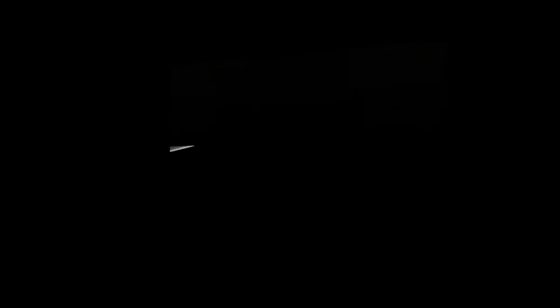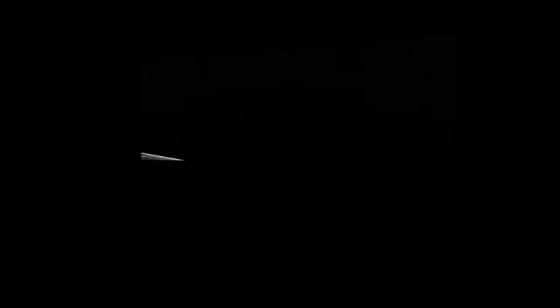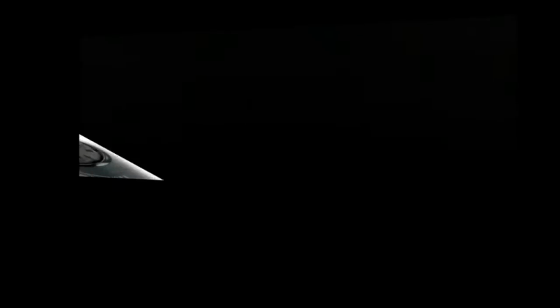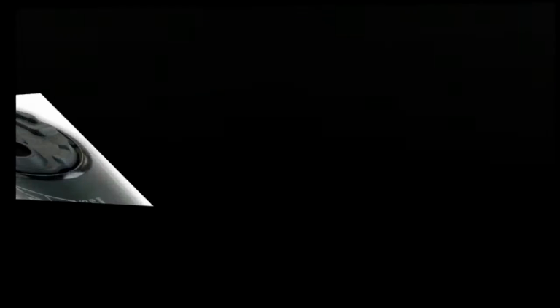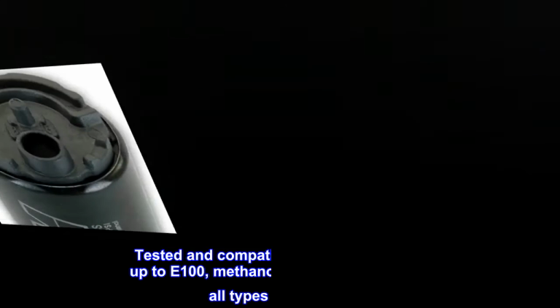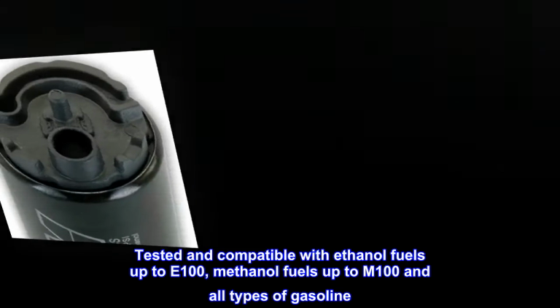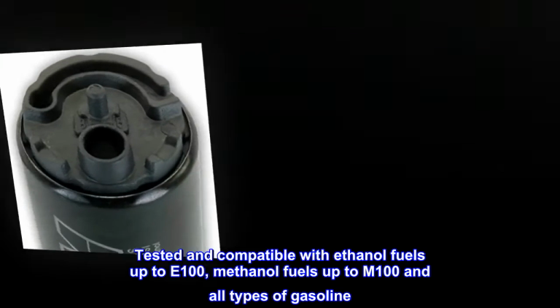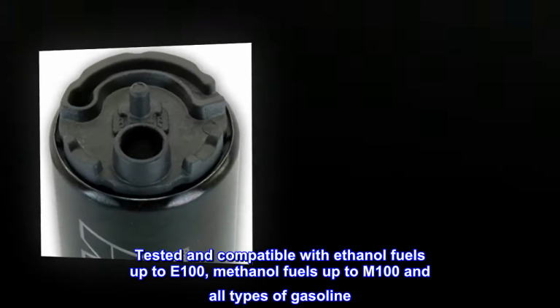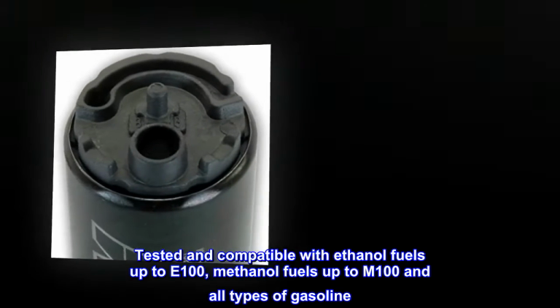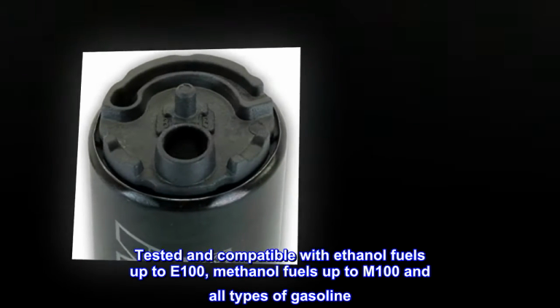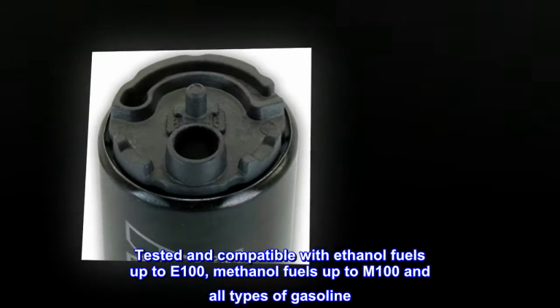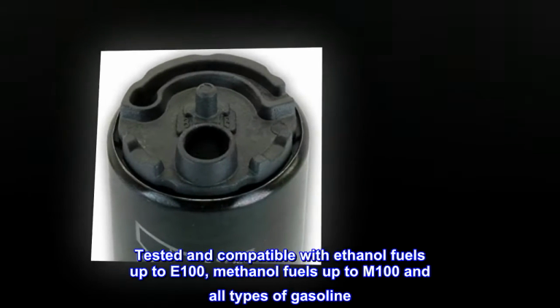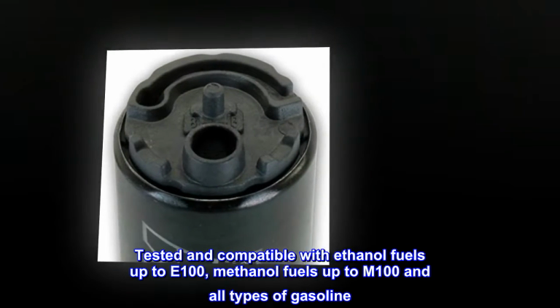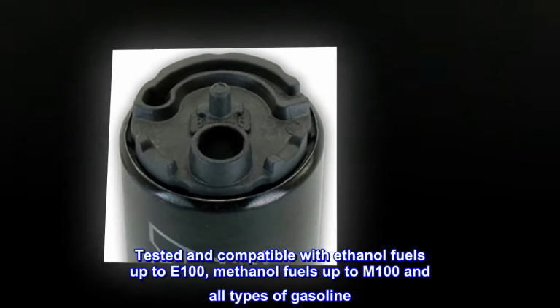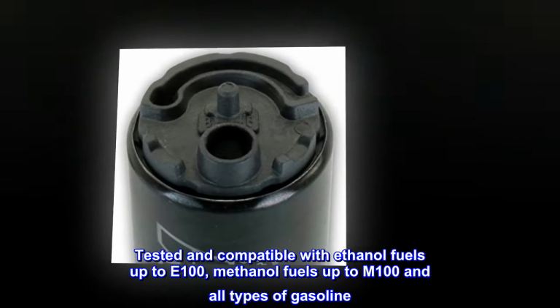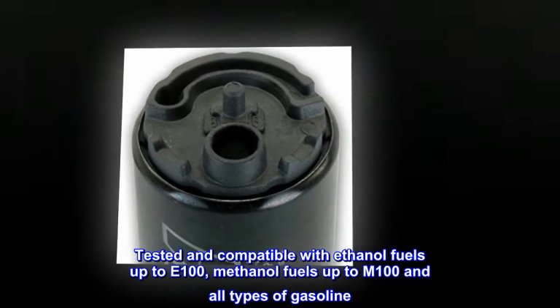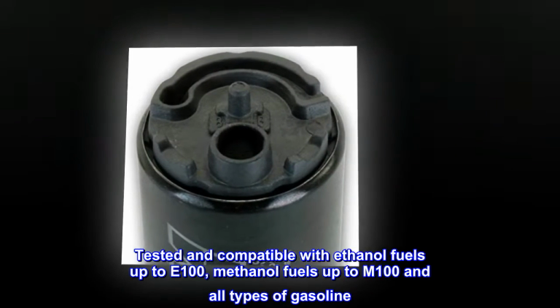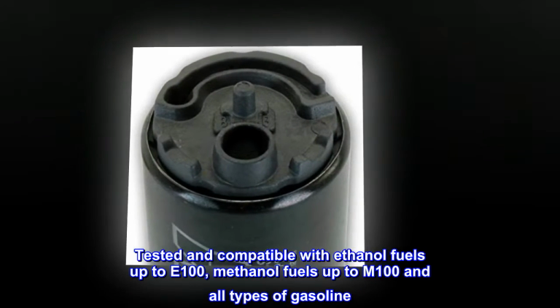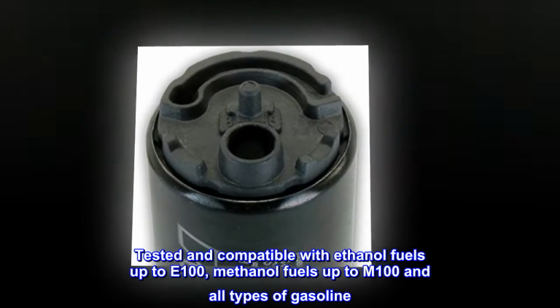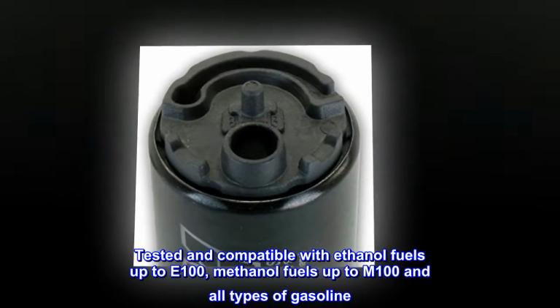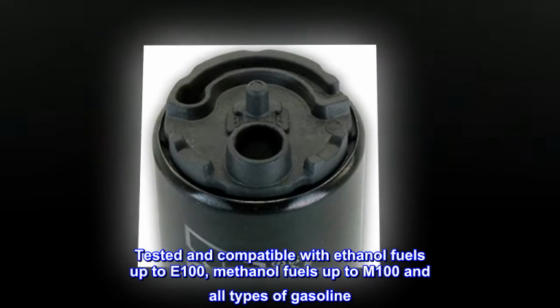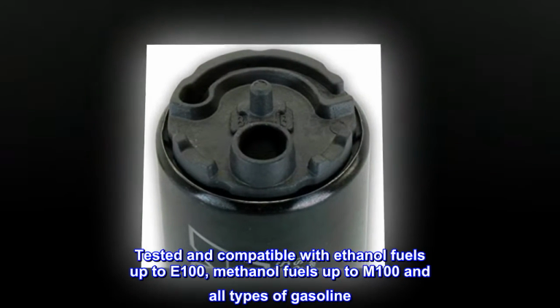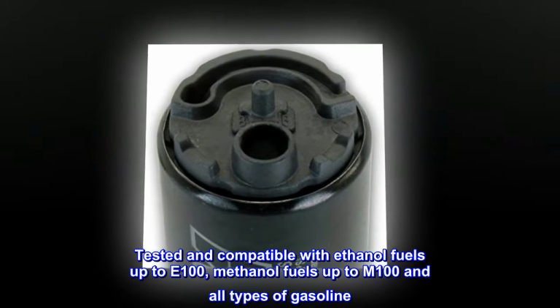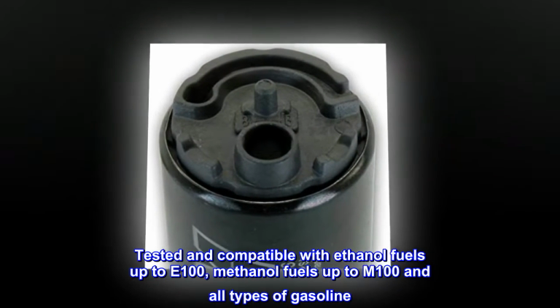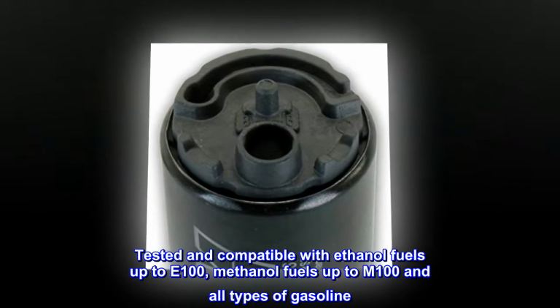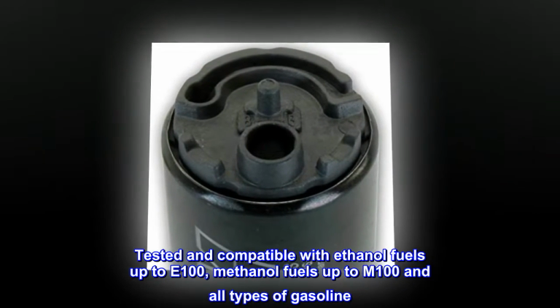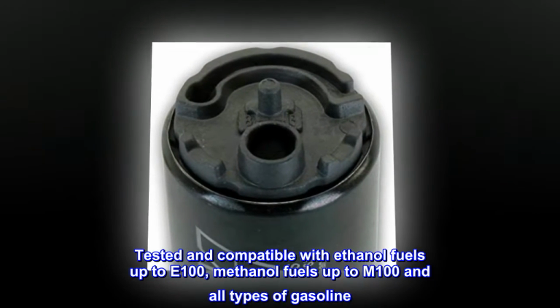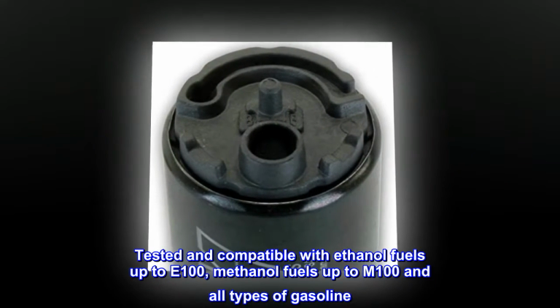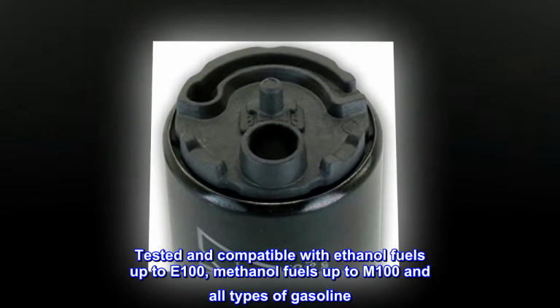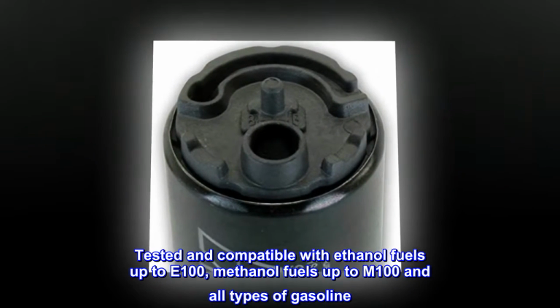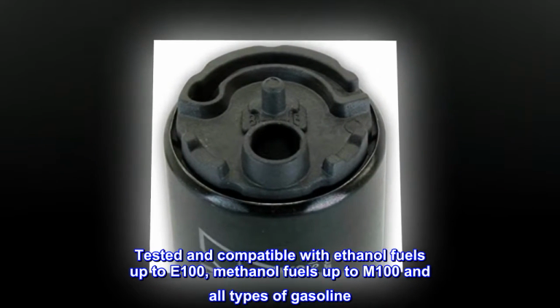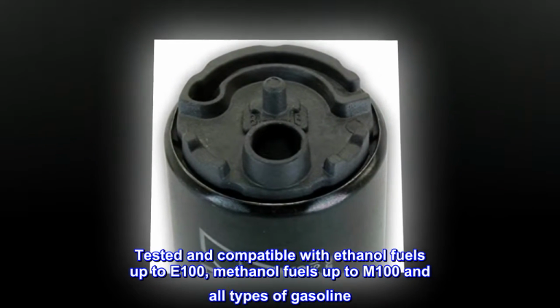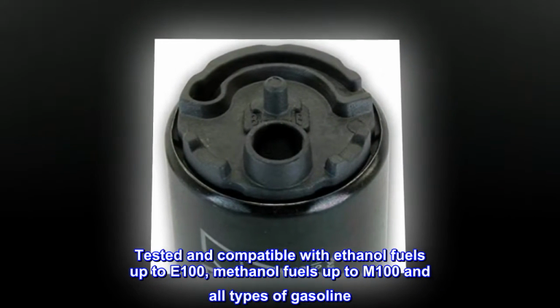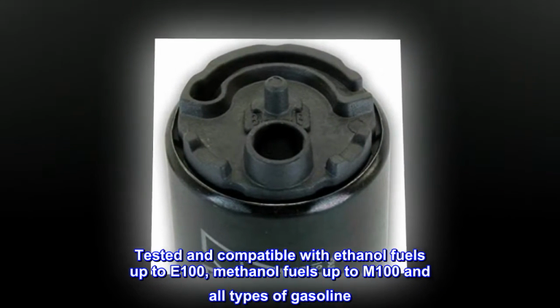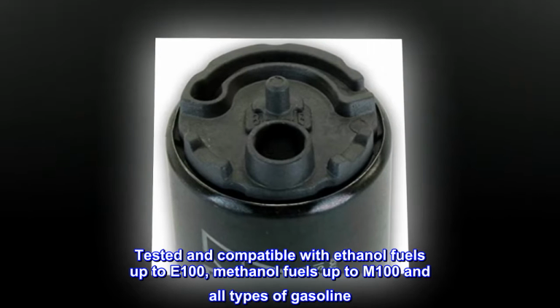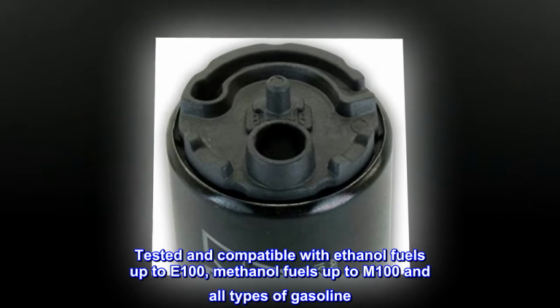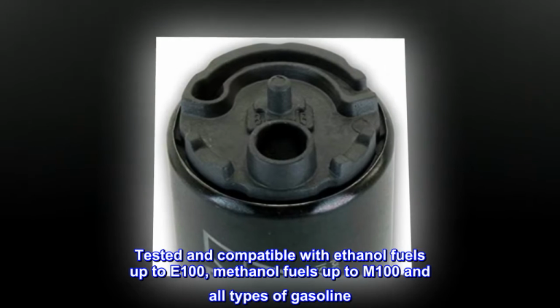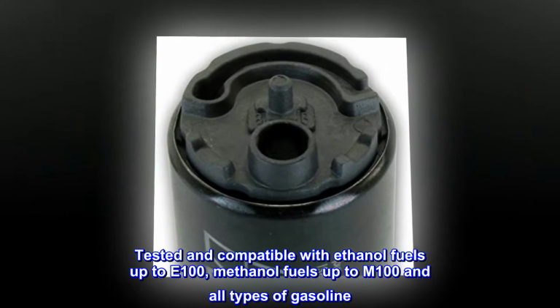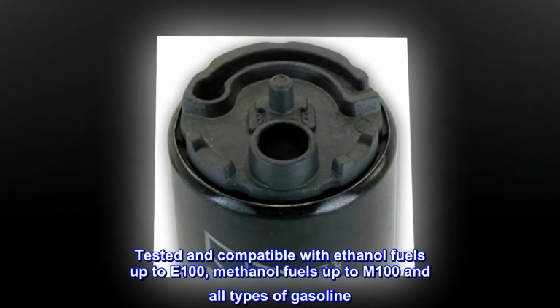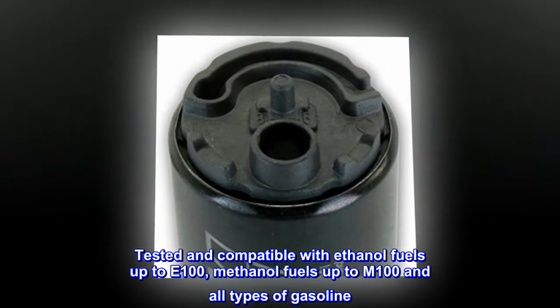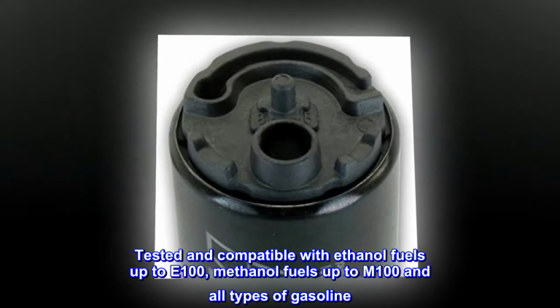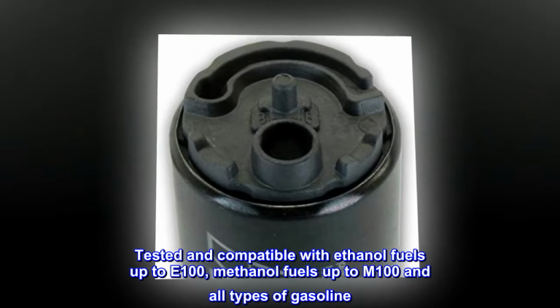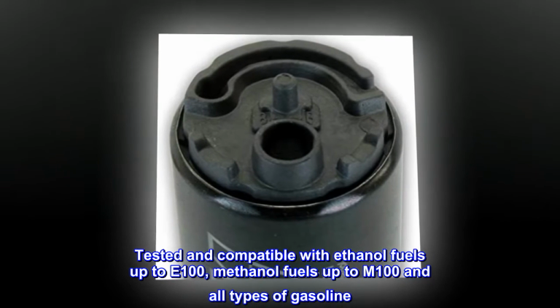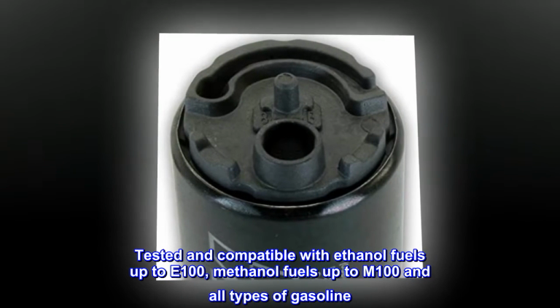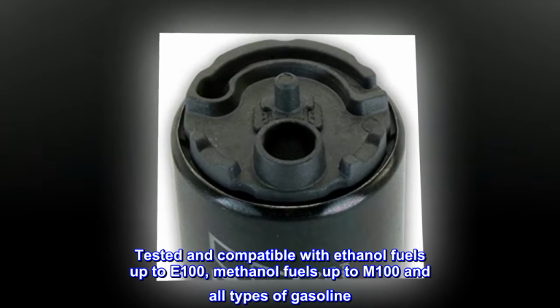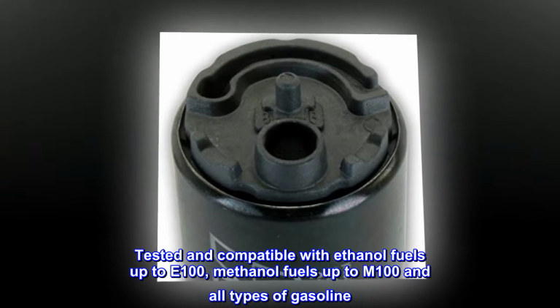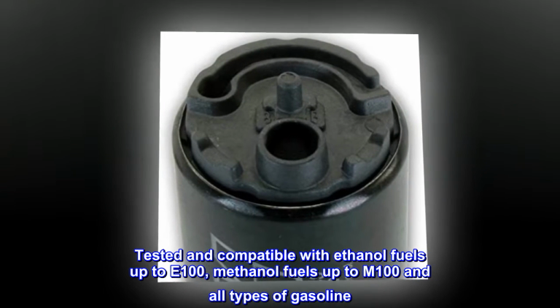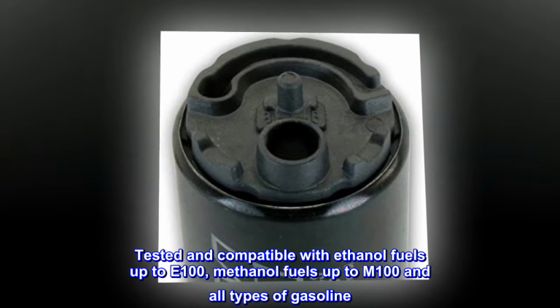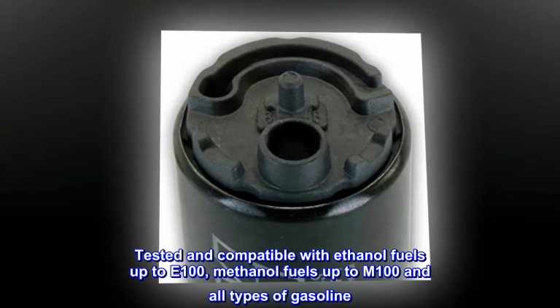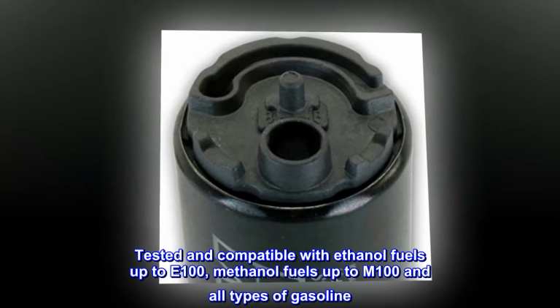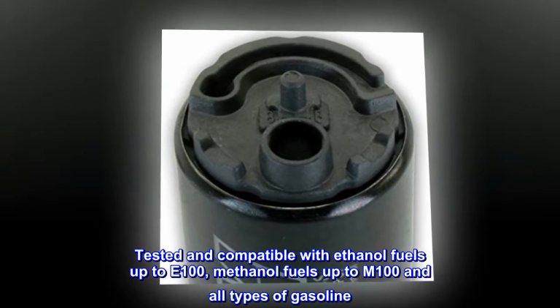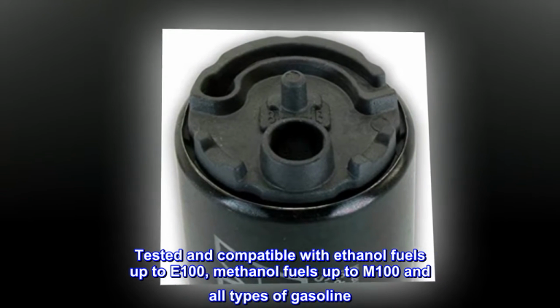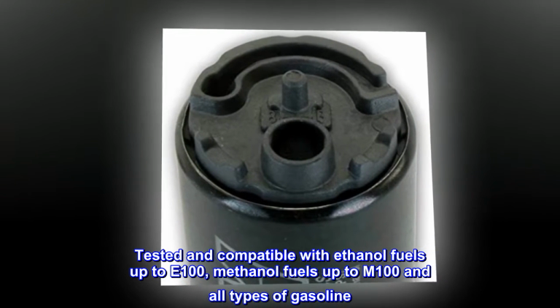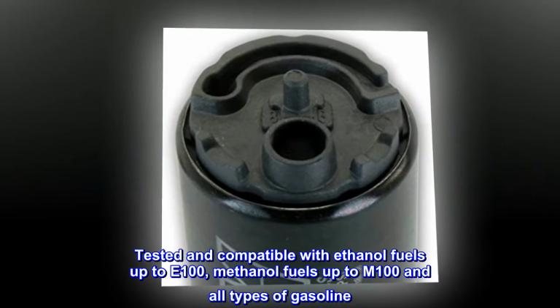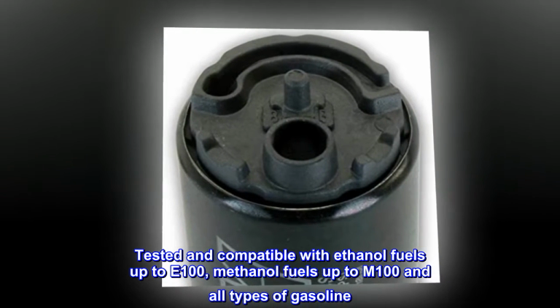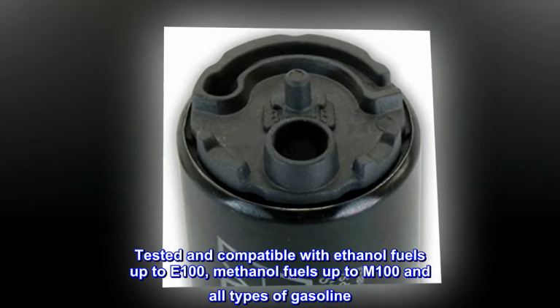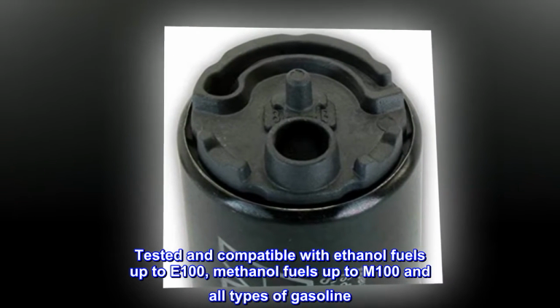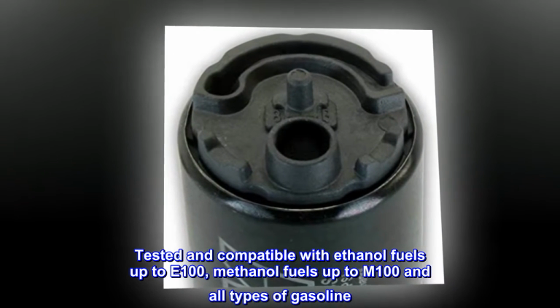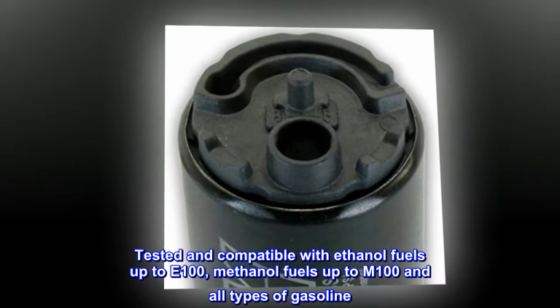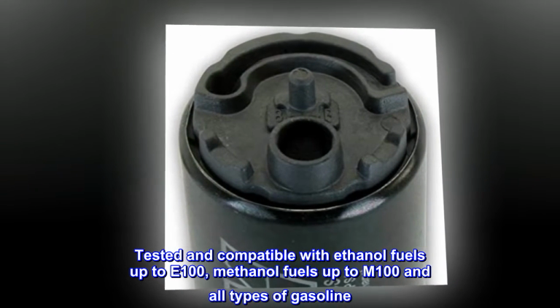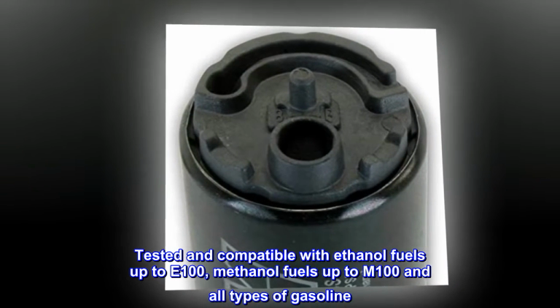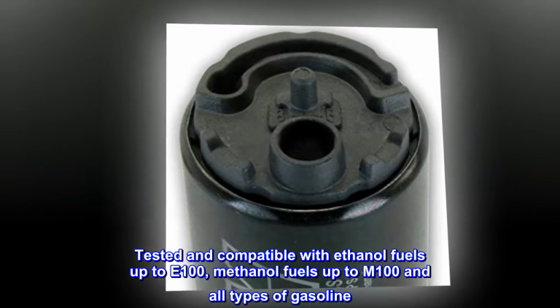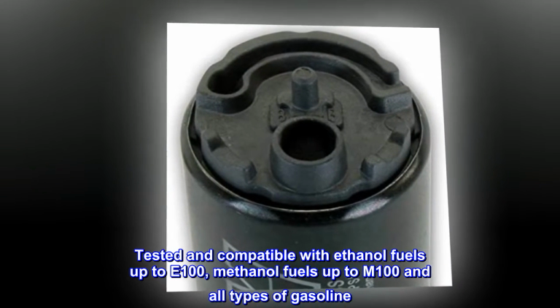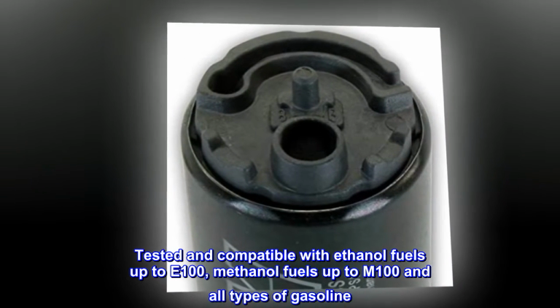Tested and compatible with ethanol fuels up to E100, methanol fuels up to M100, and all types of gasoline.